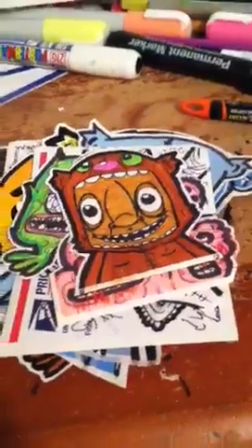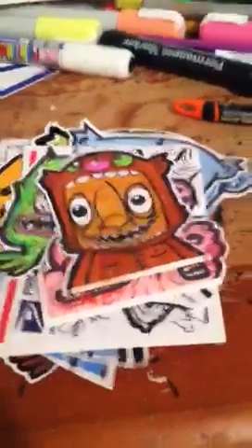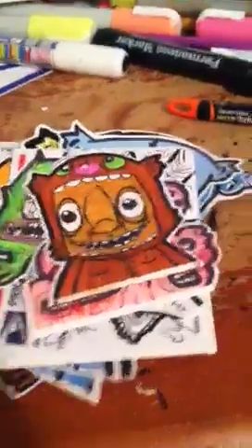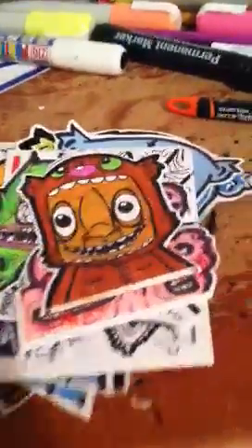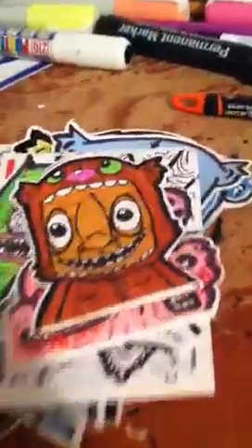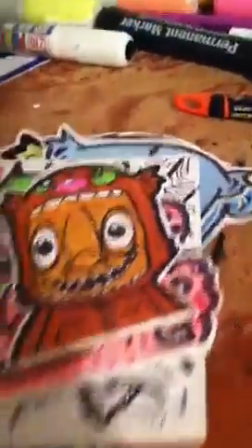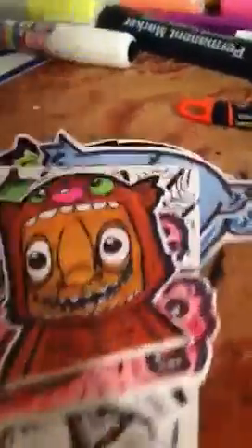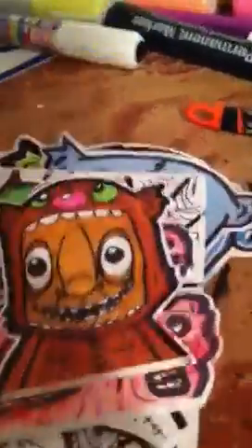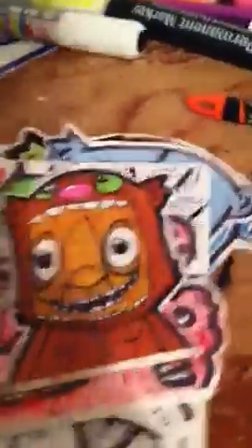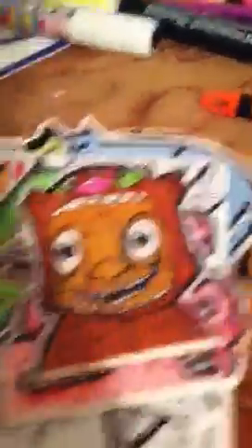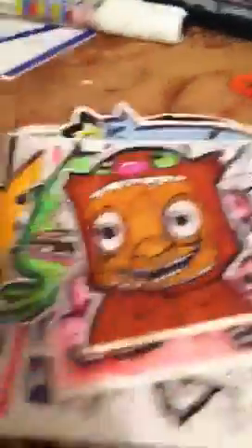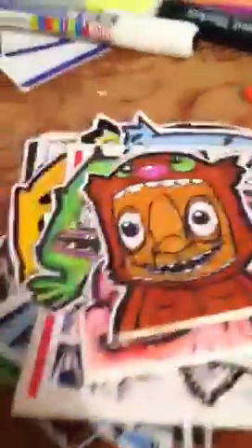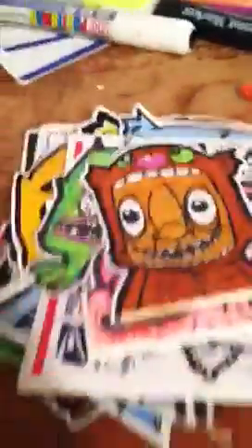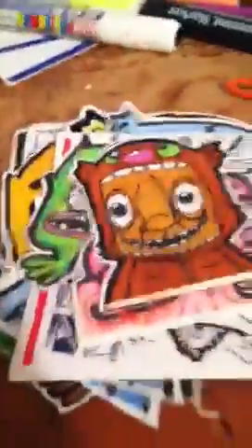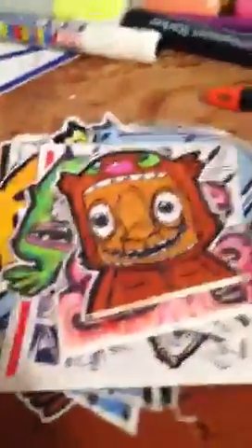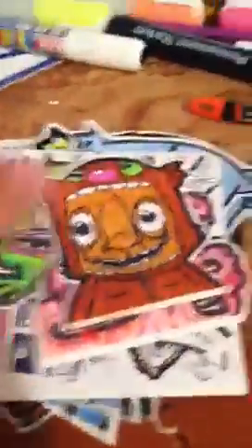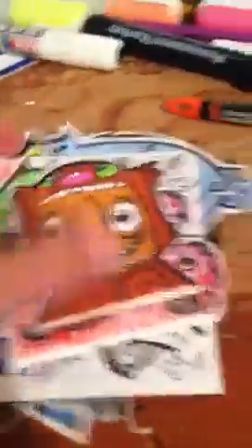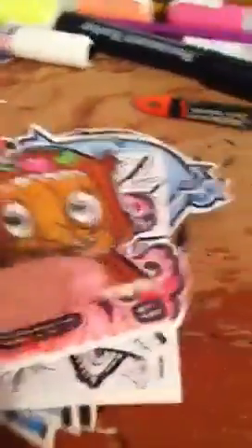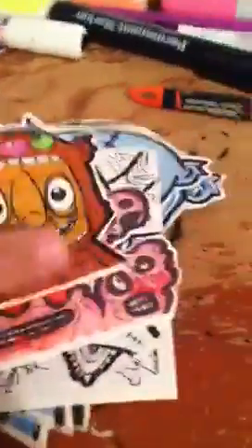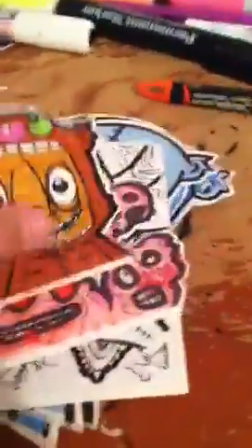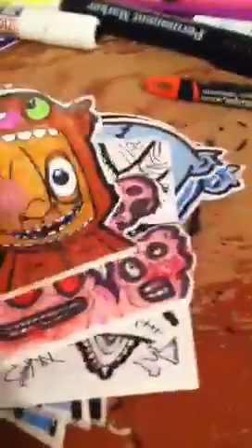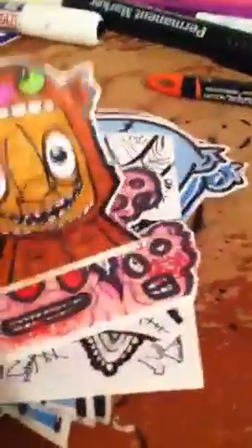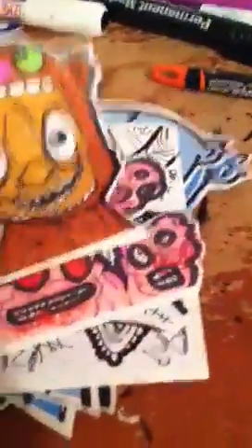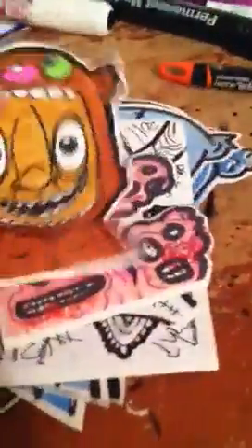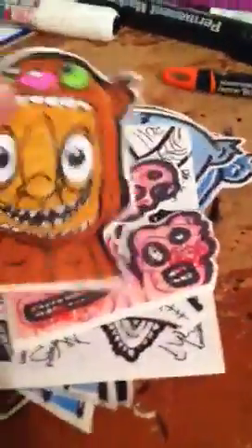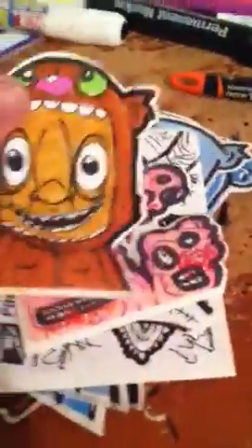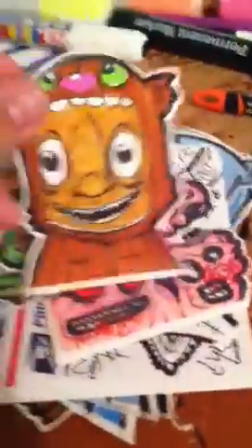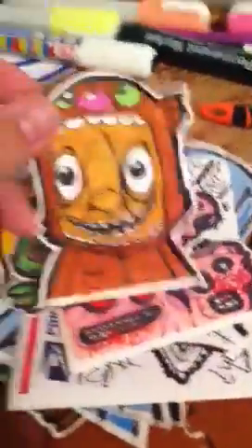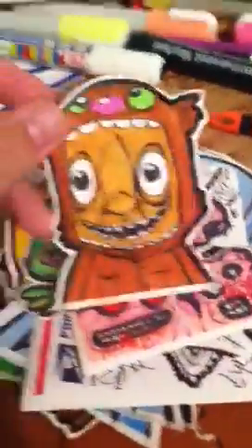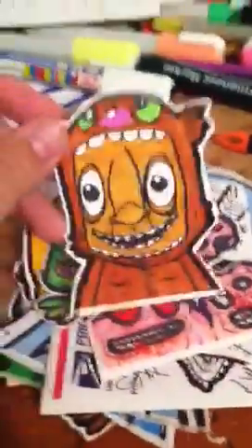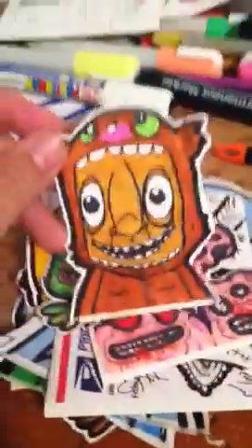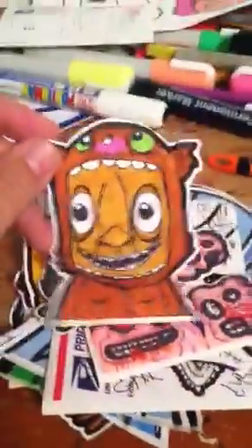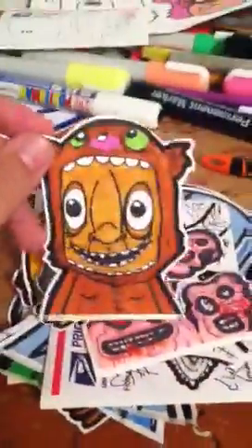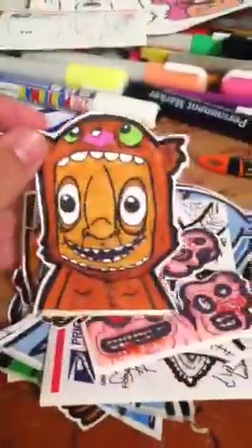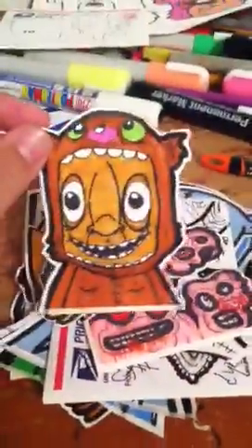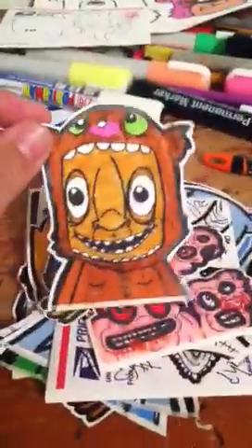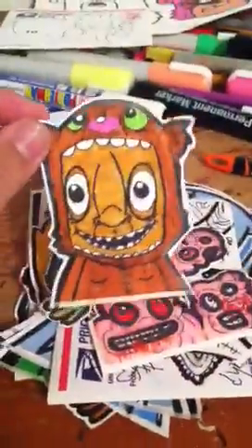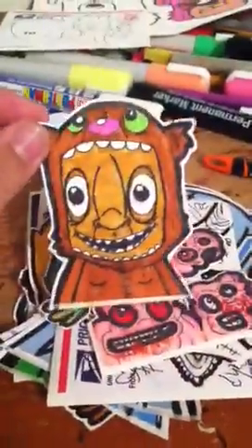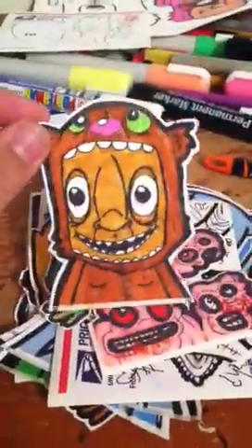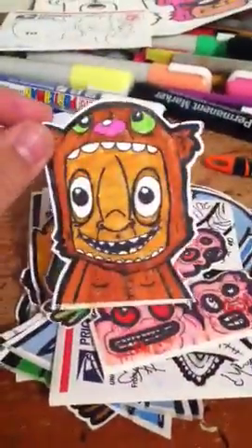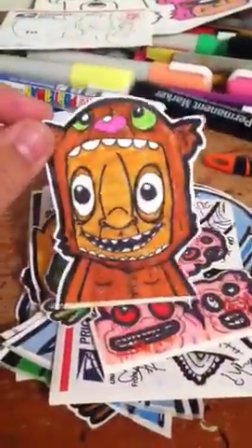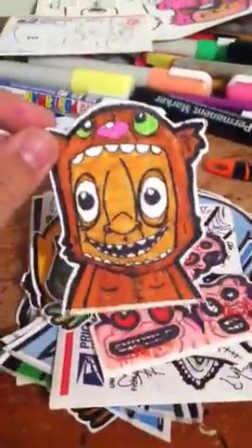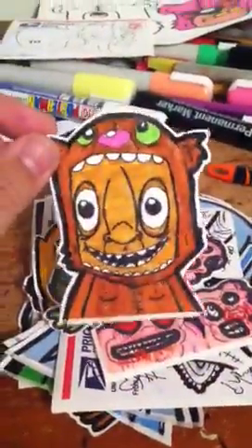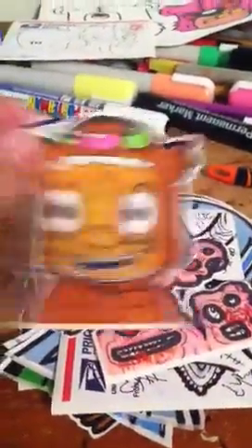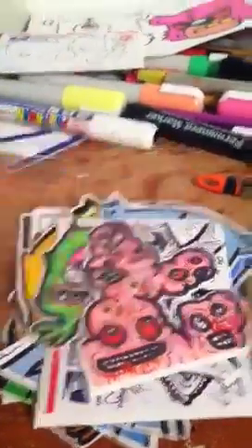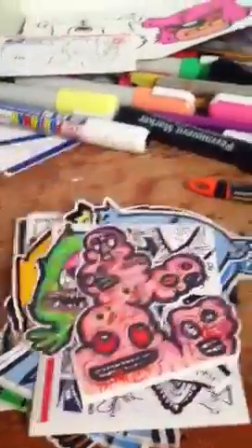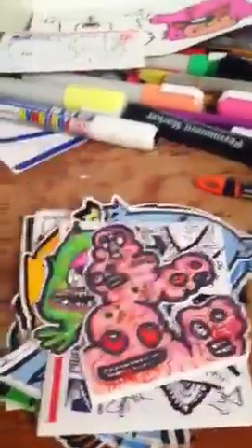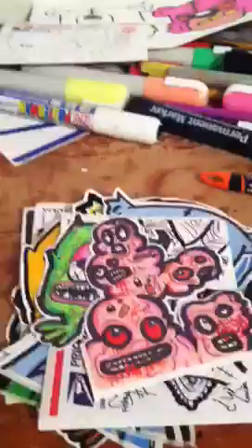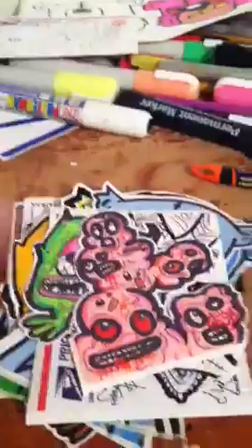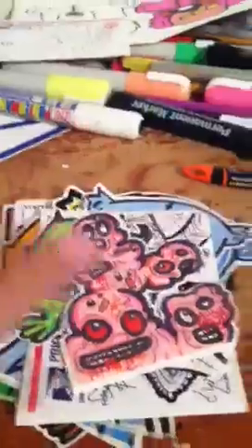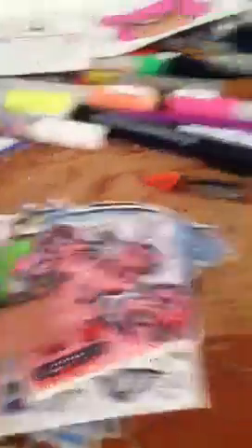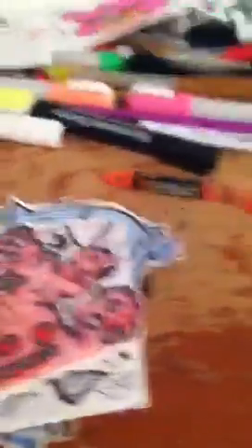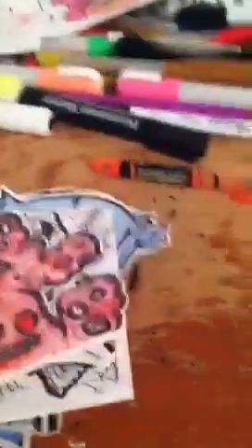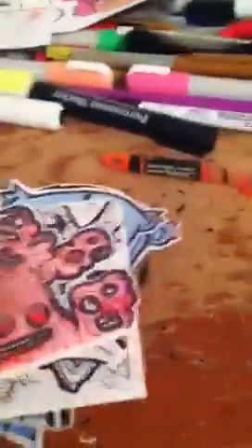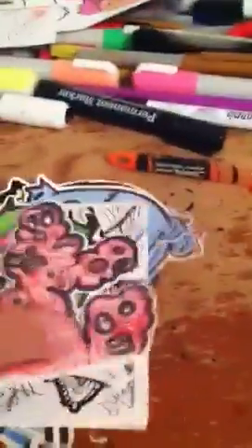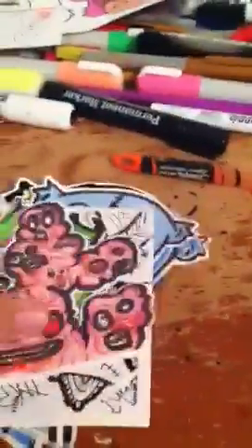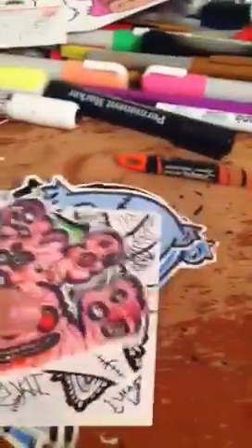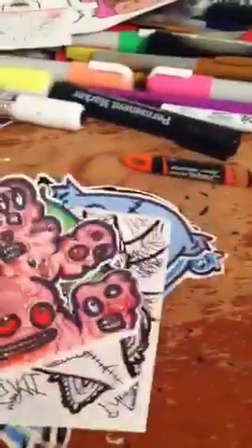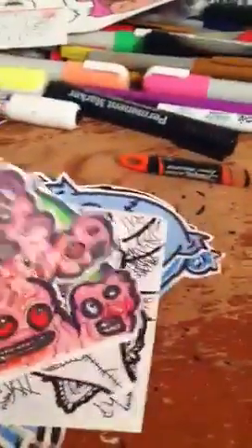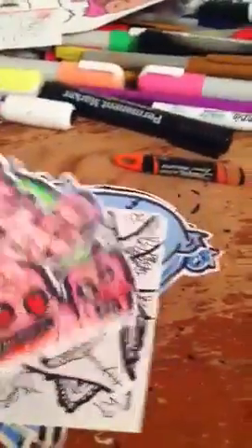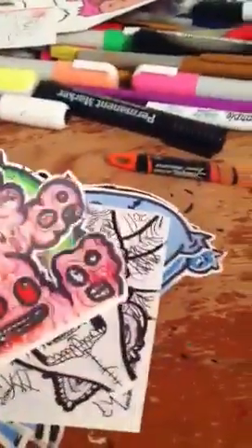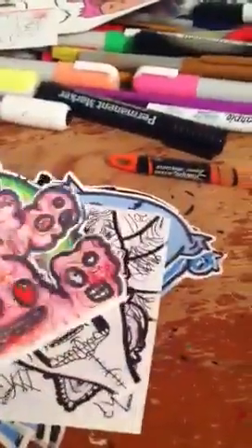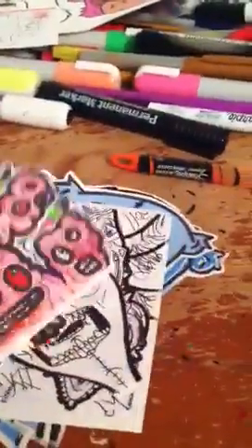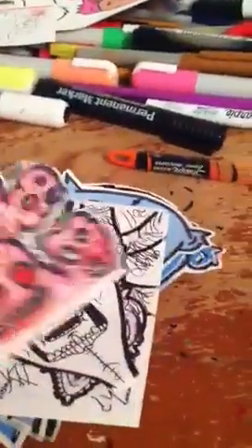Hey YouTube, I'm just doing a quick sticker update real fast with some hand drawn stickers. Check them out and let me know what you think.